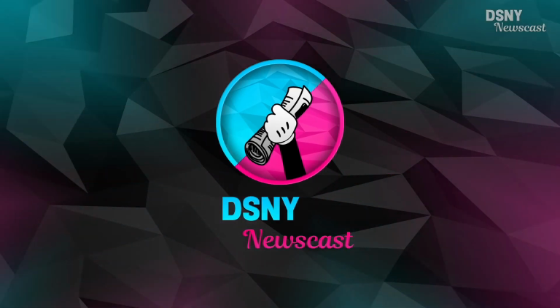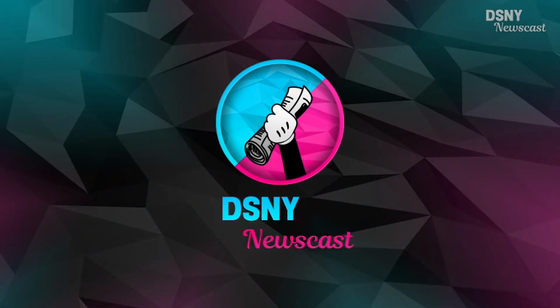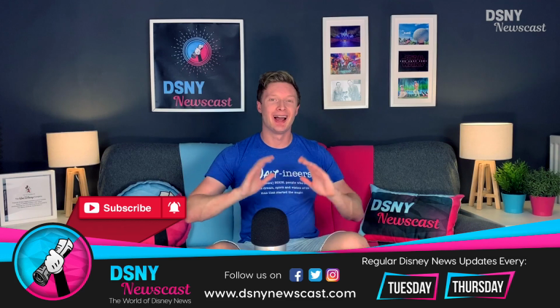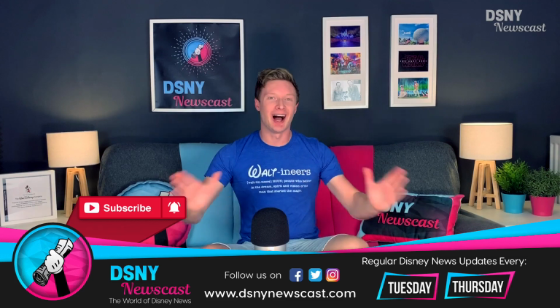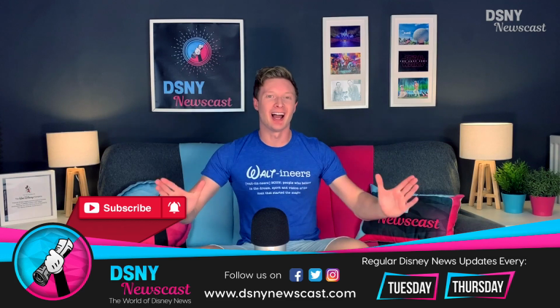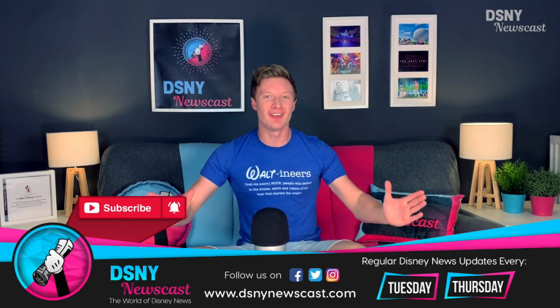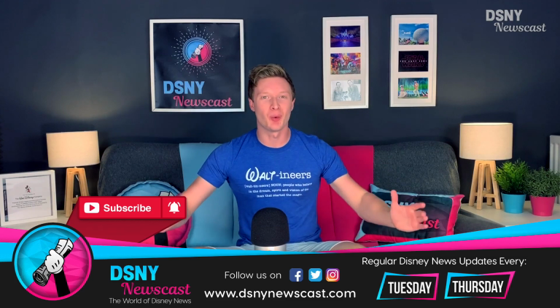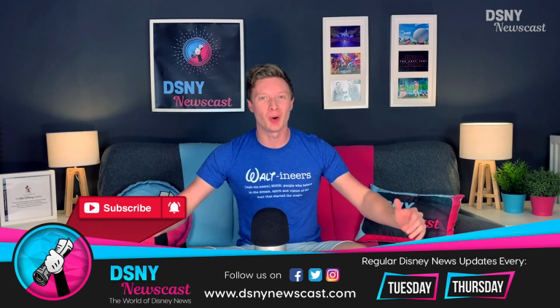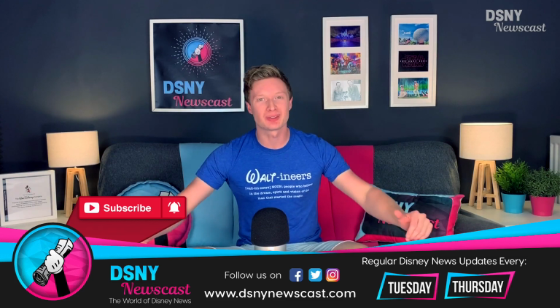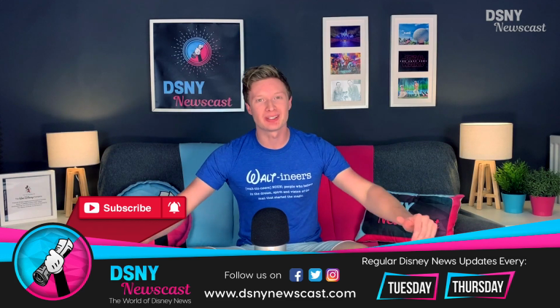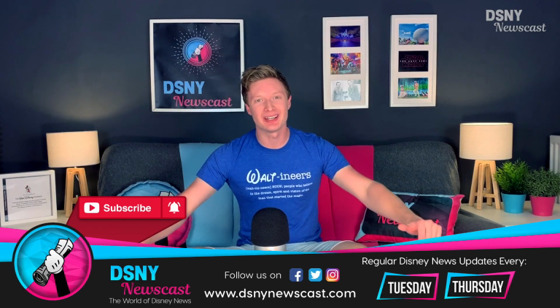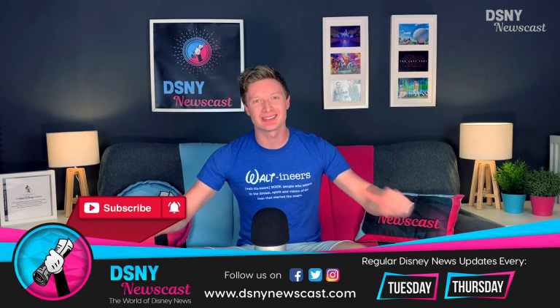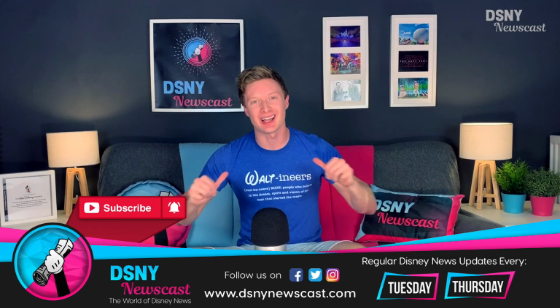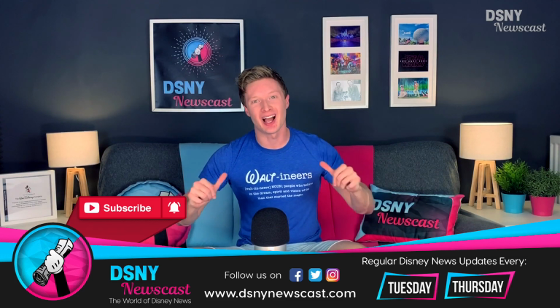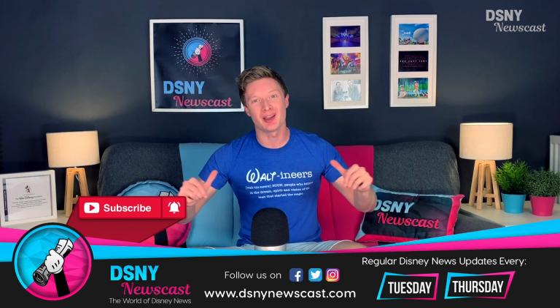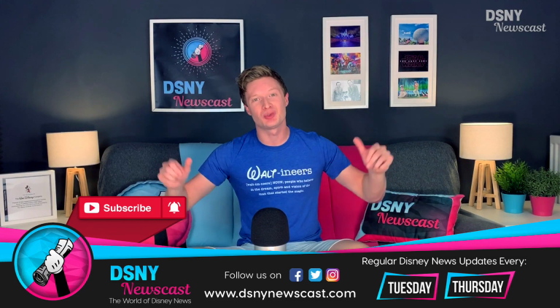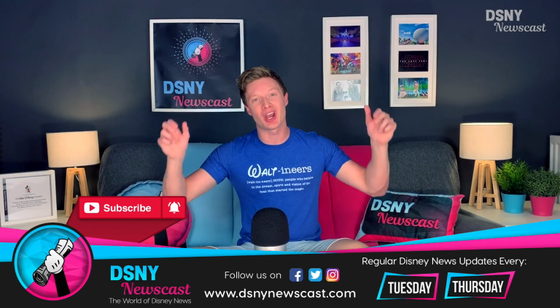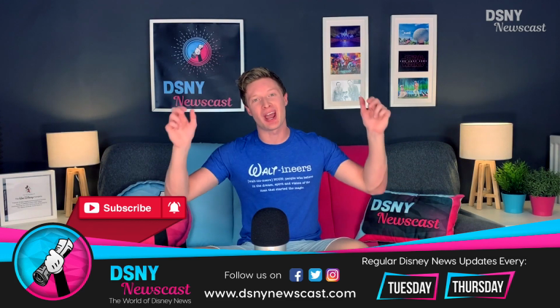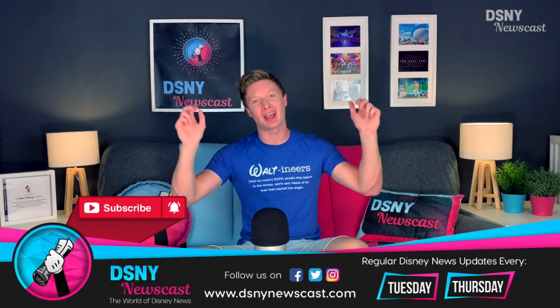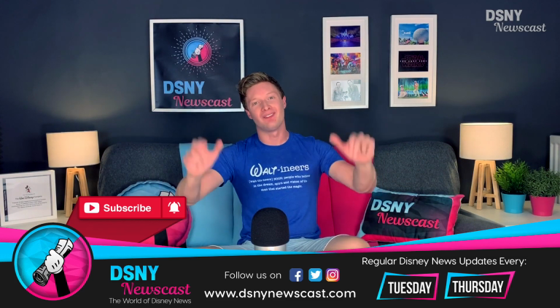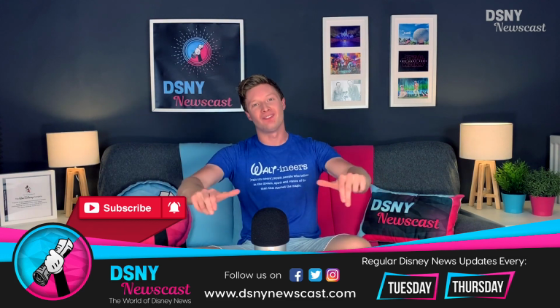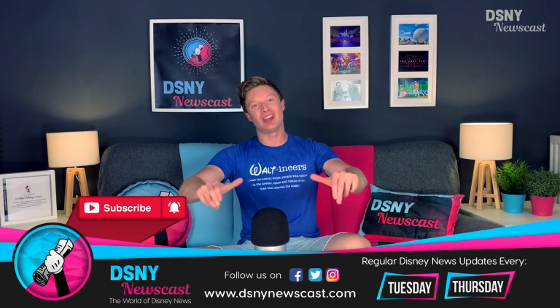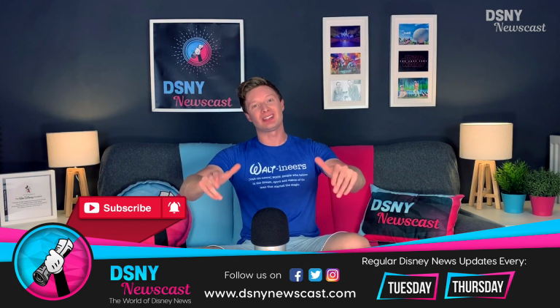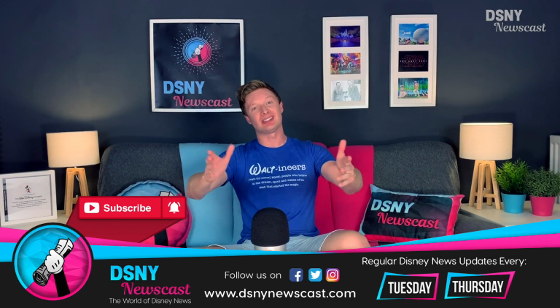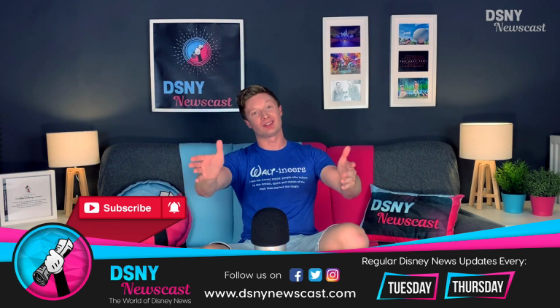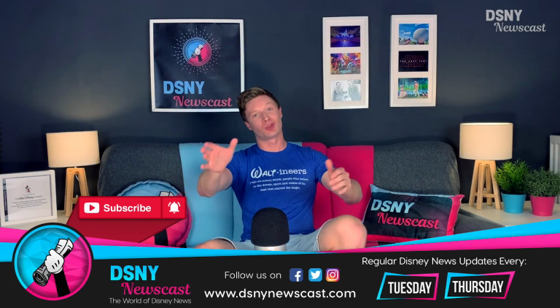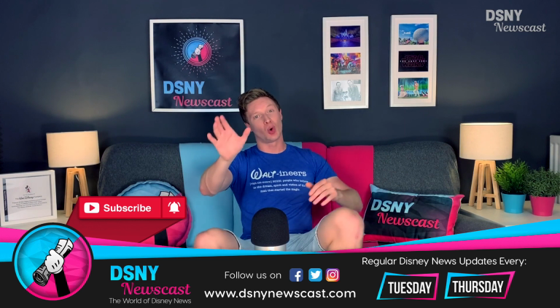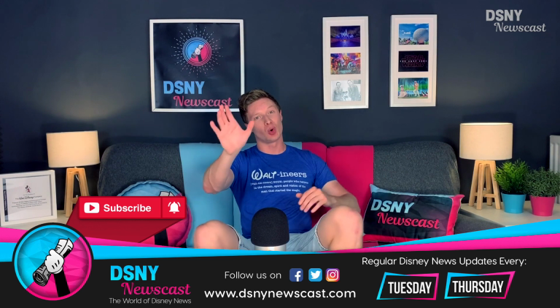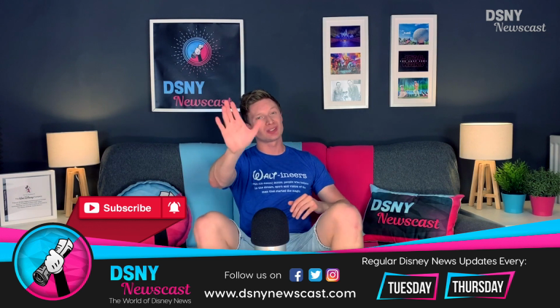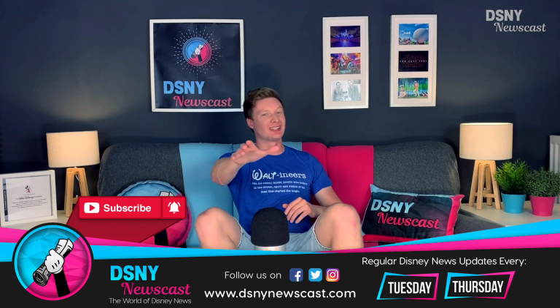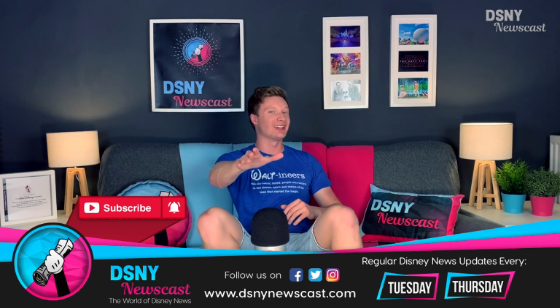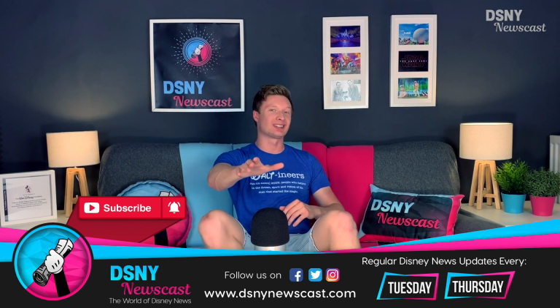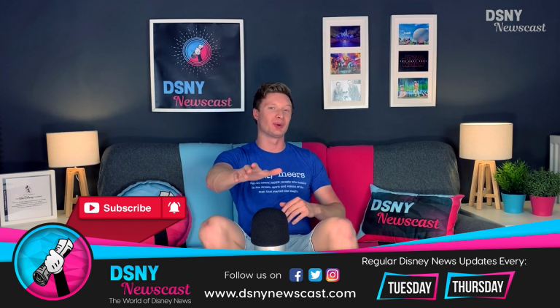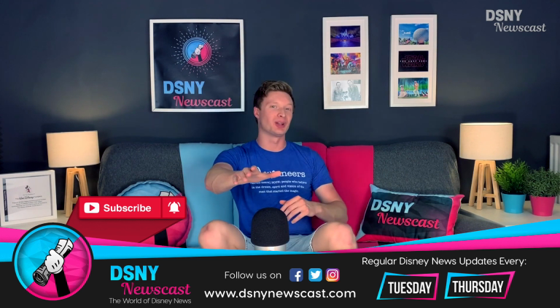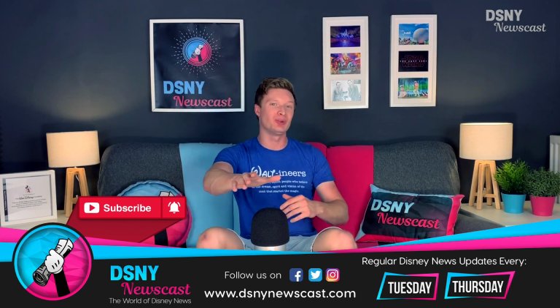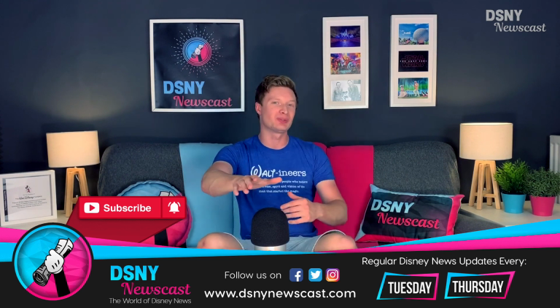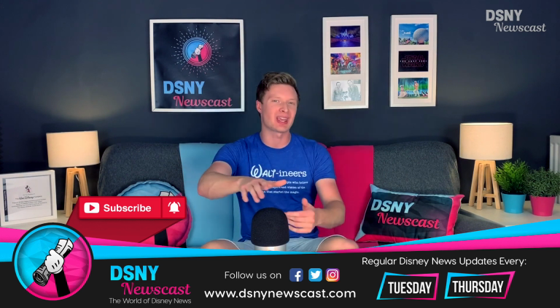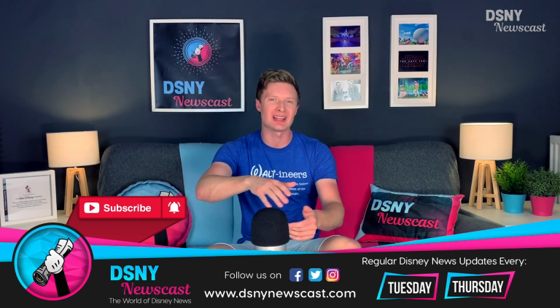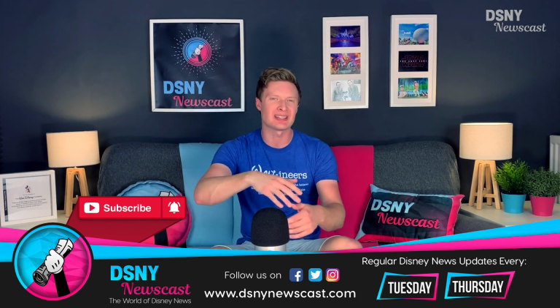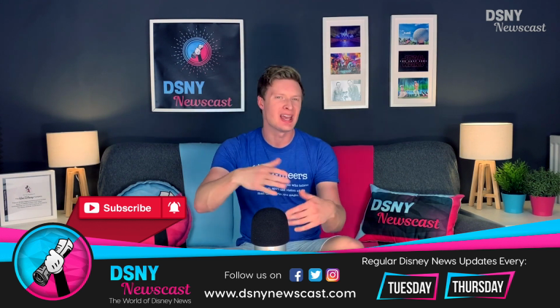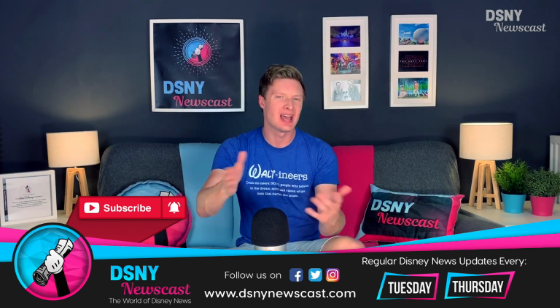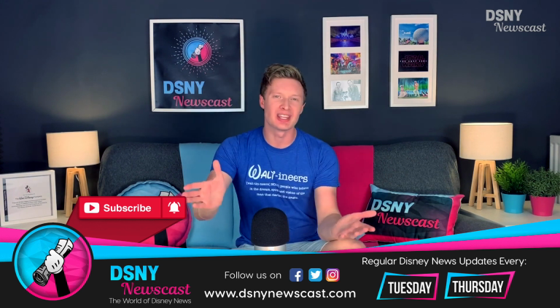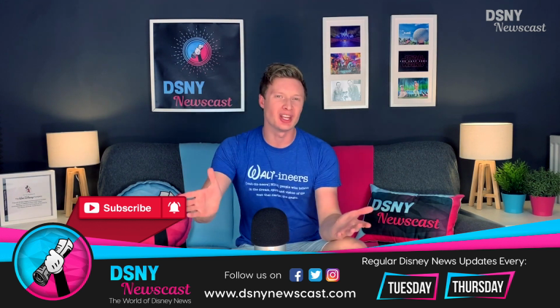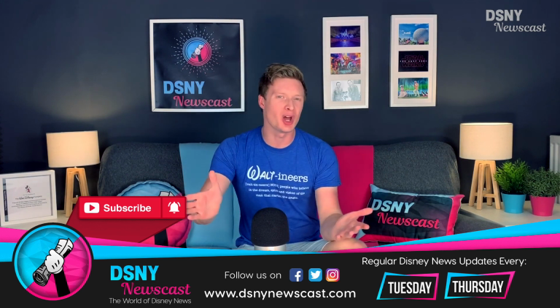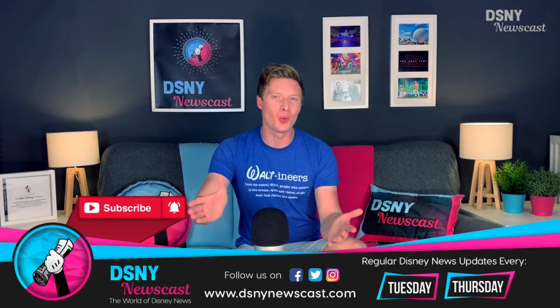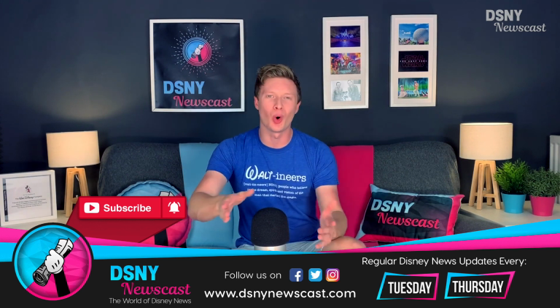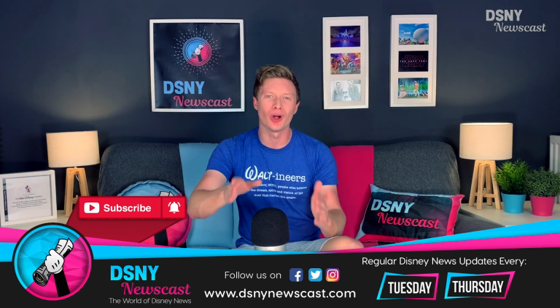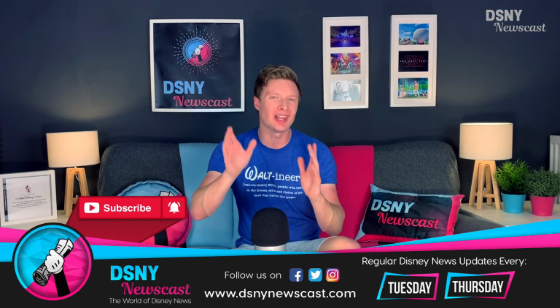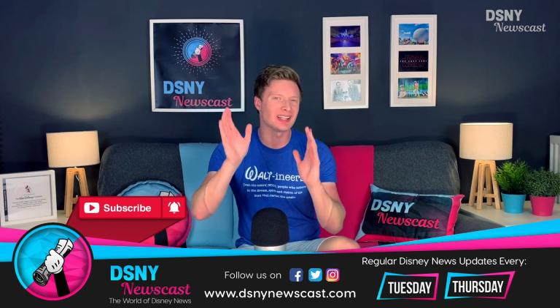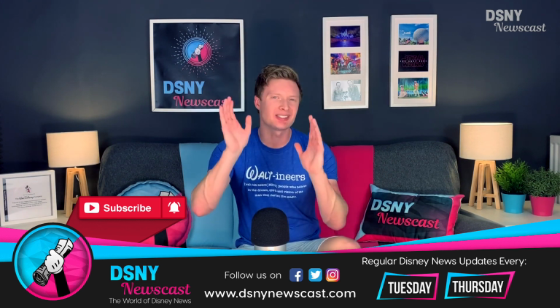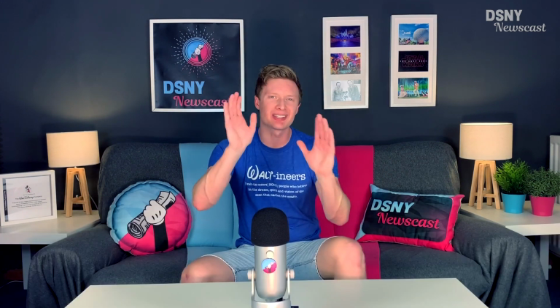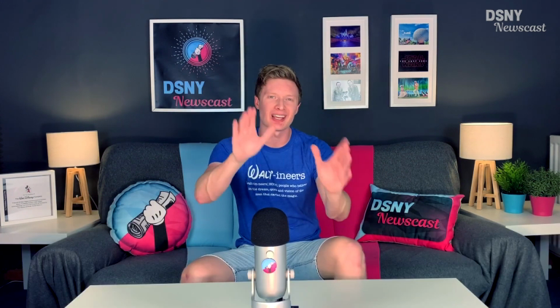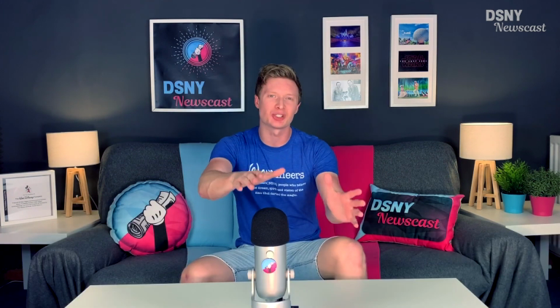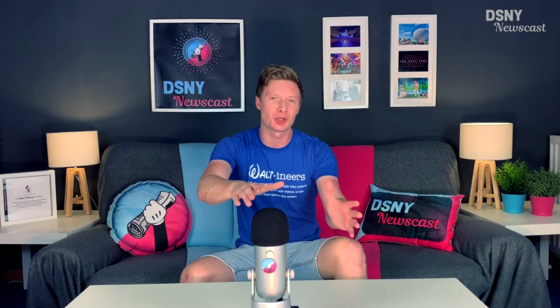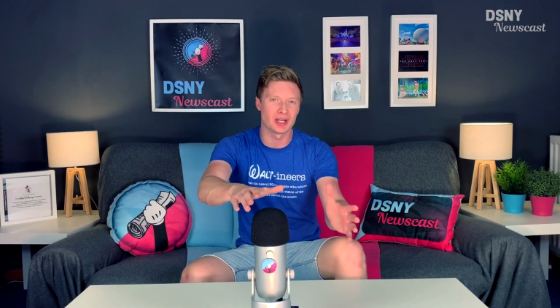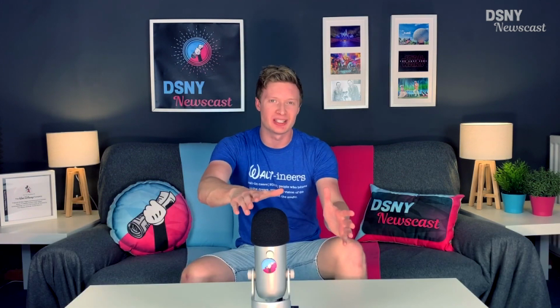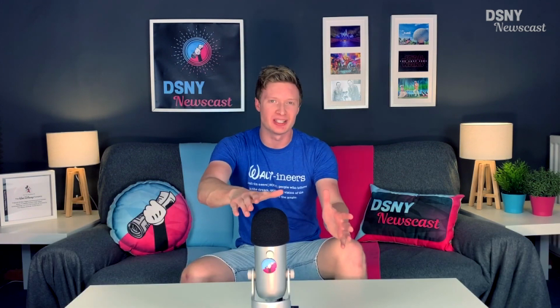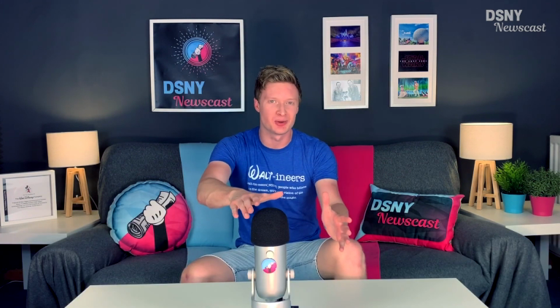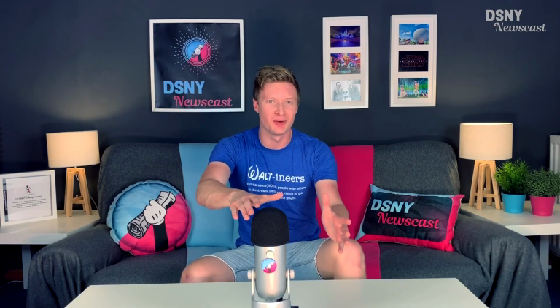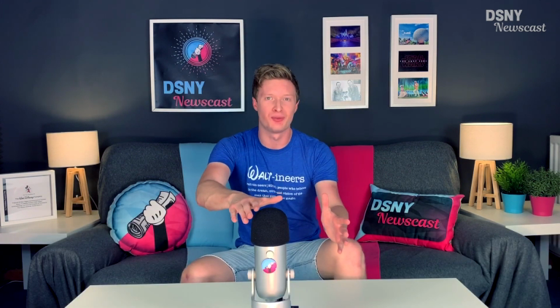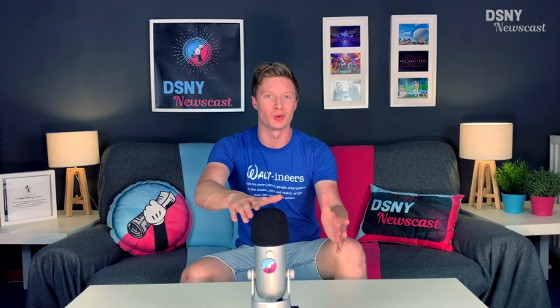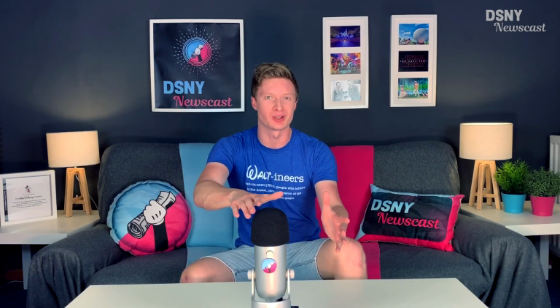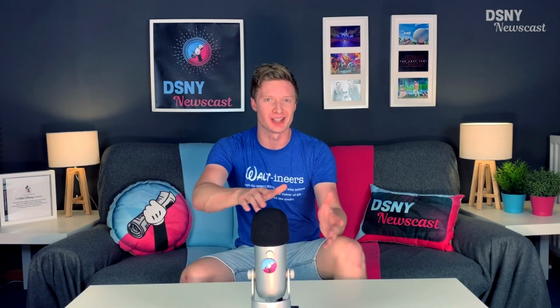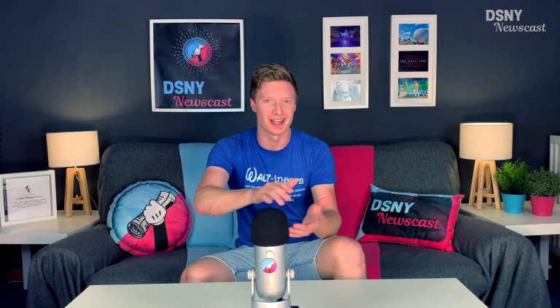Hi there, Walt's and Ears. I'm Jack and this is of course DSNY Newscast, and let's just get straight into it for today.